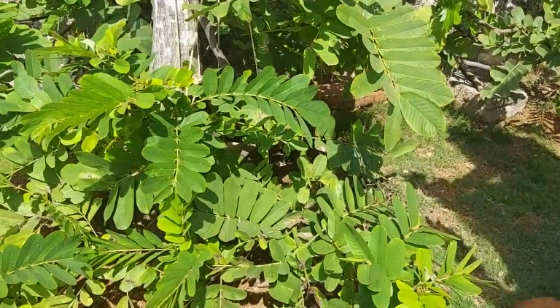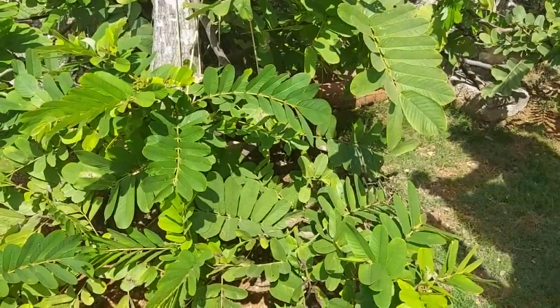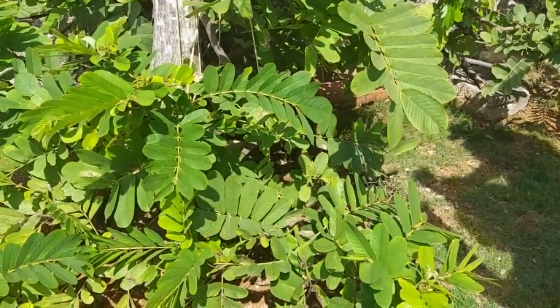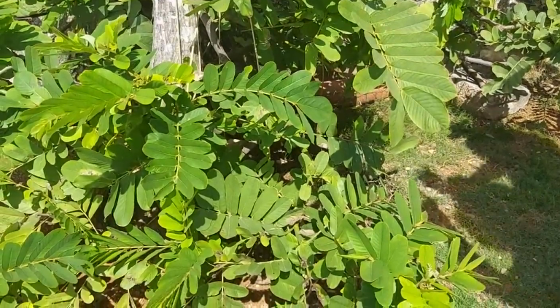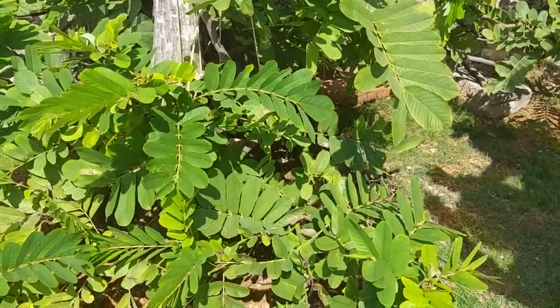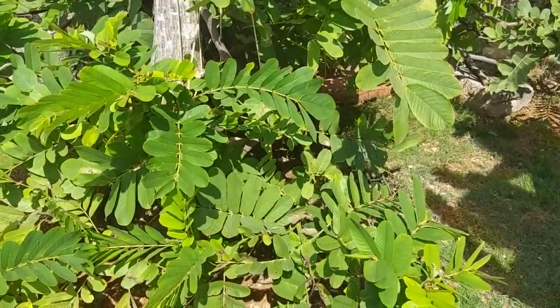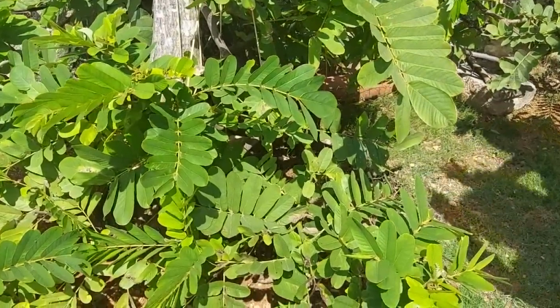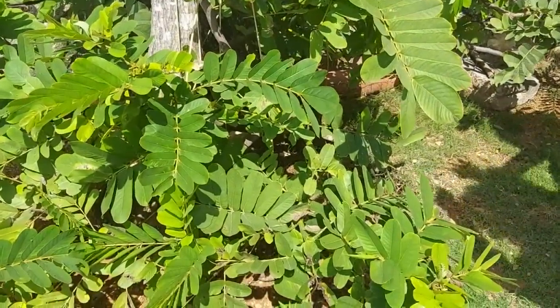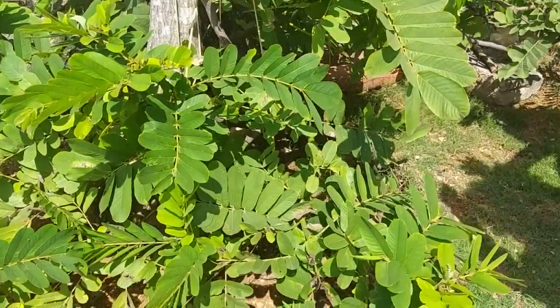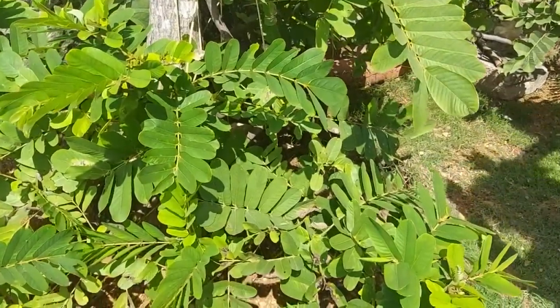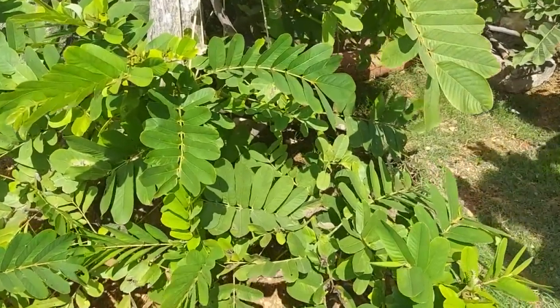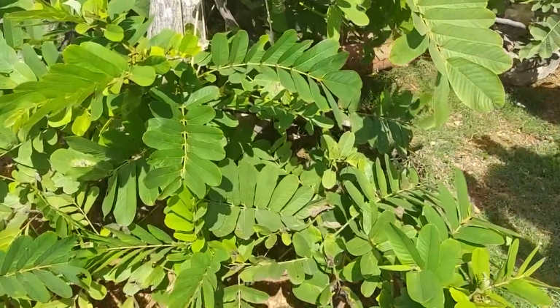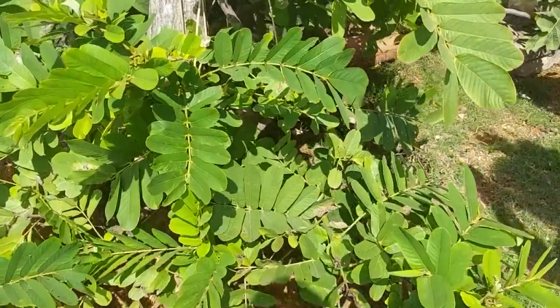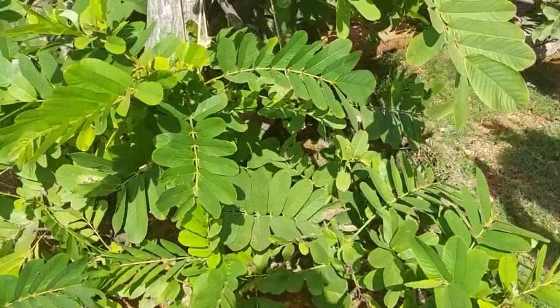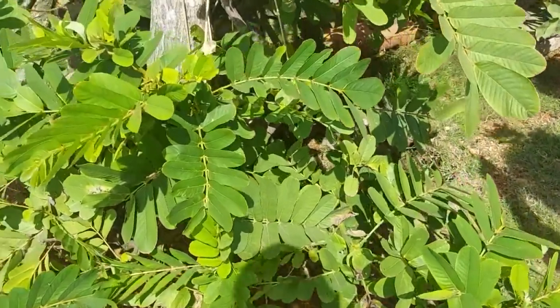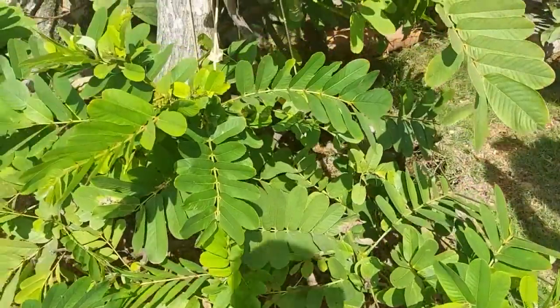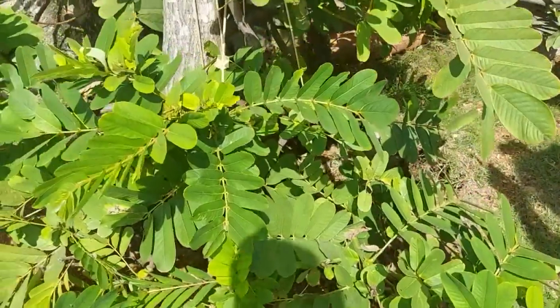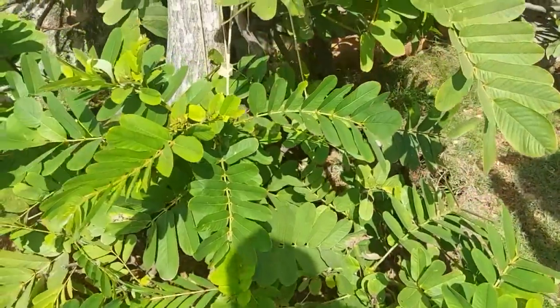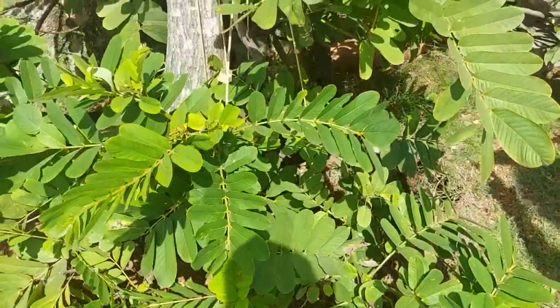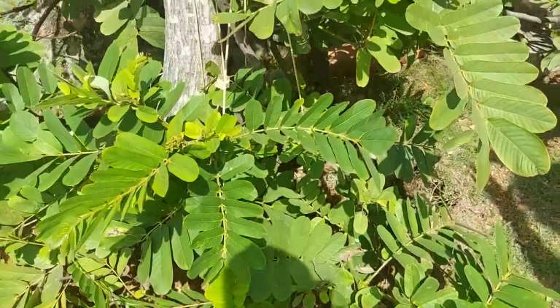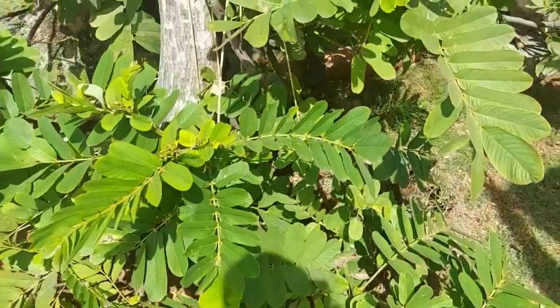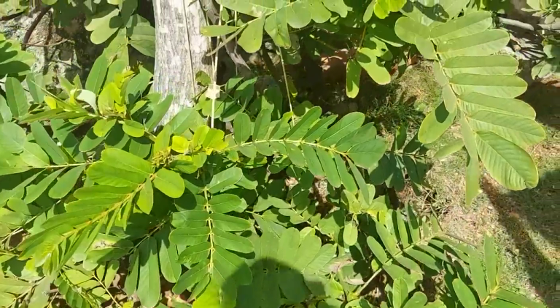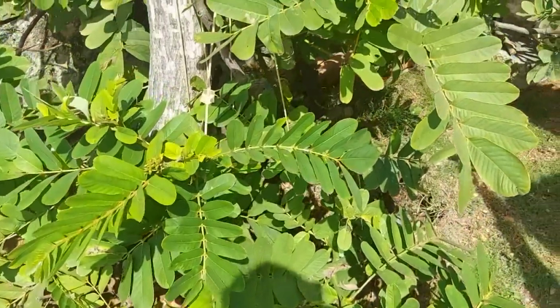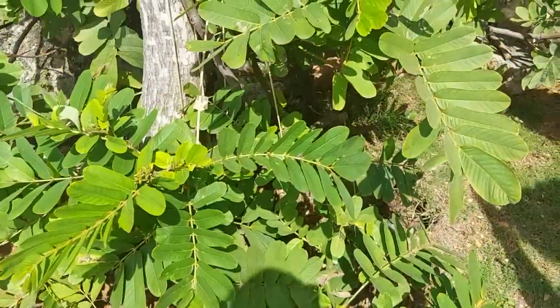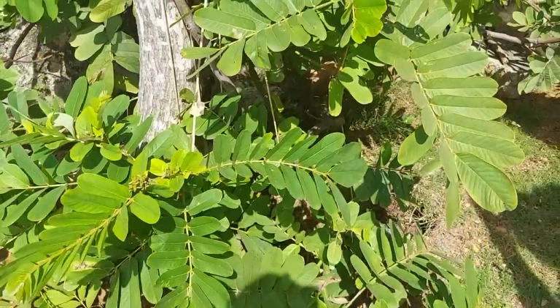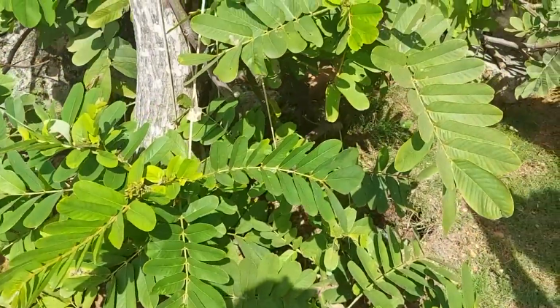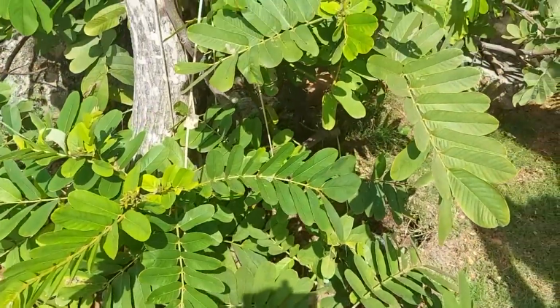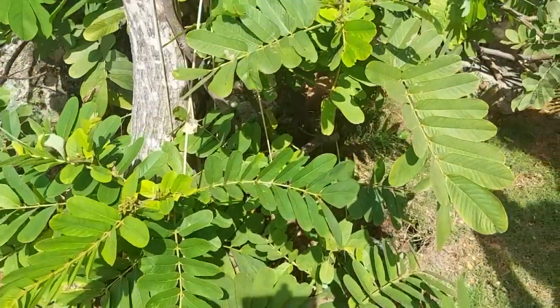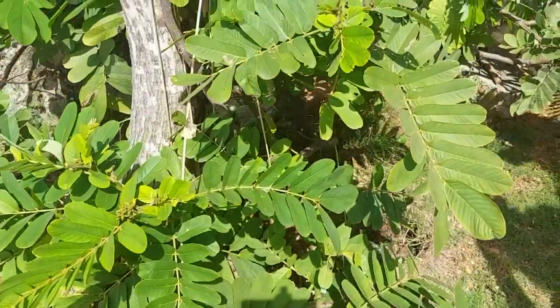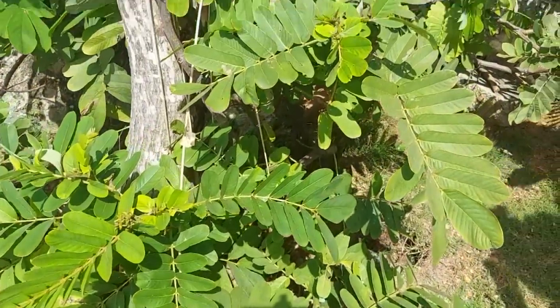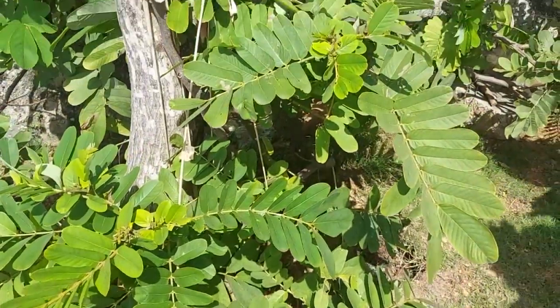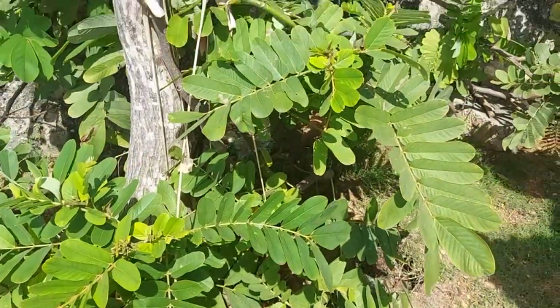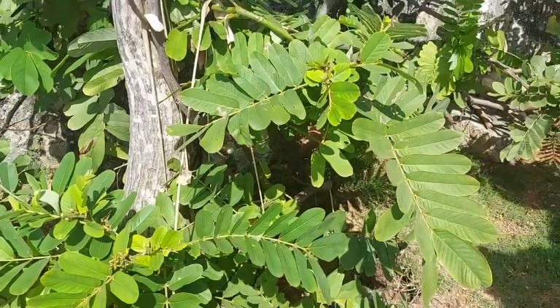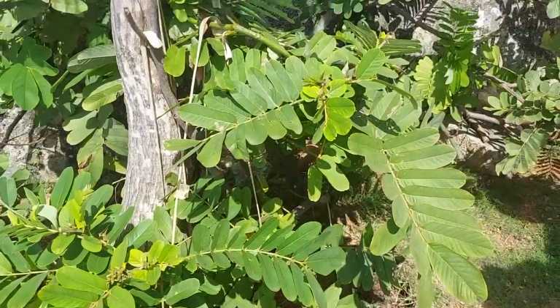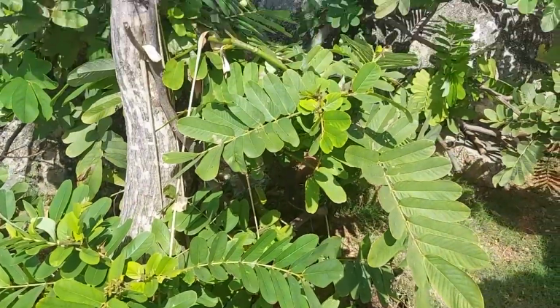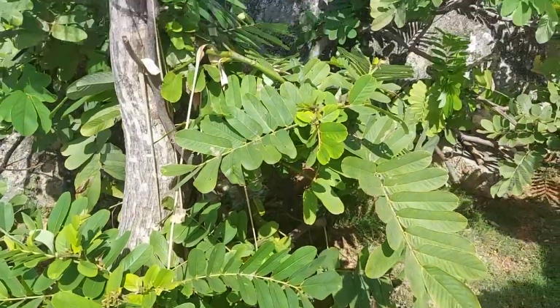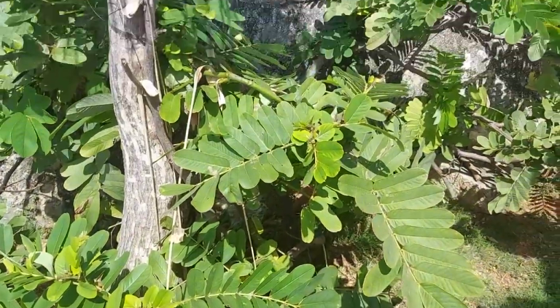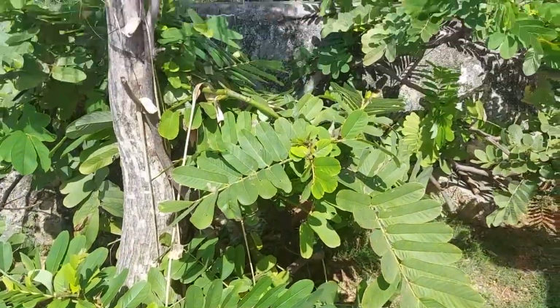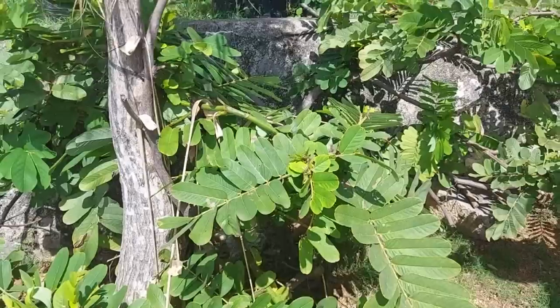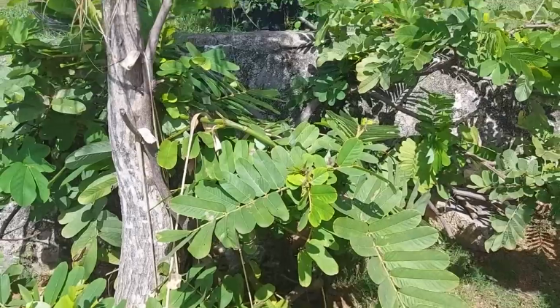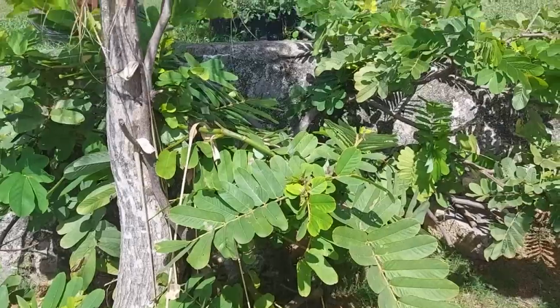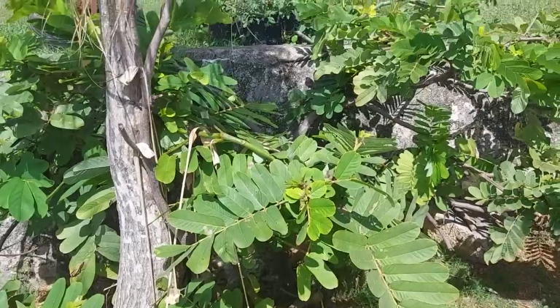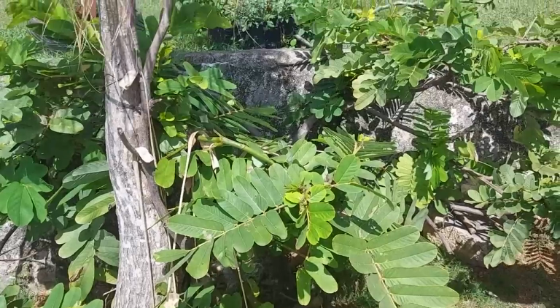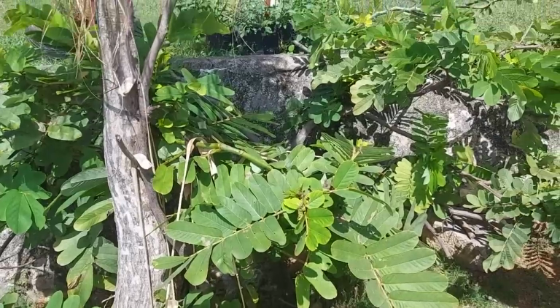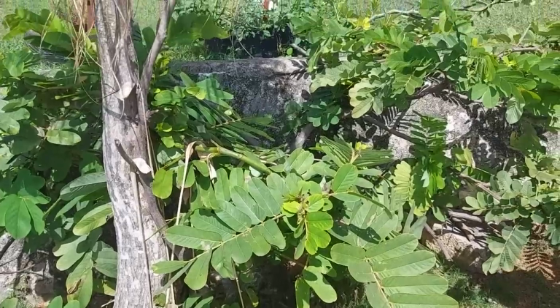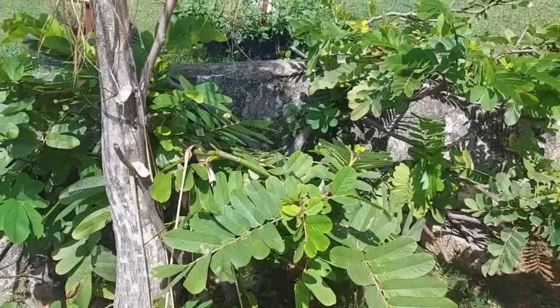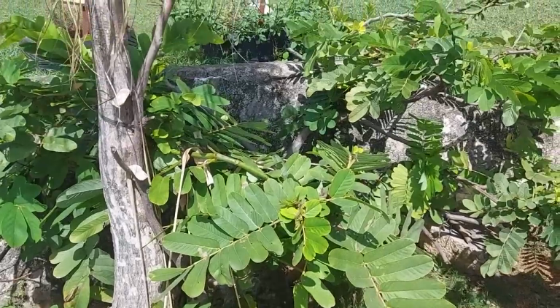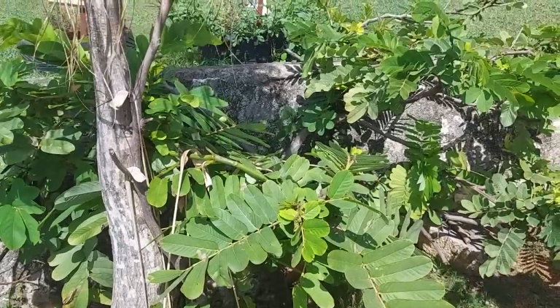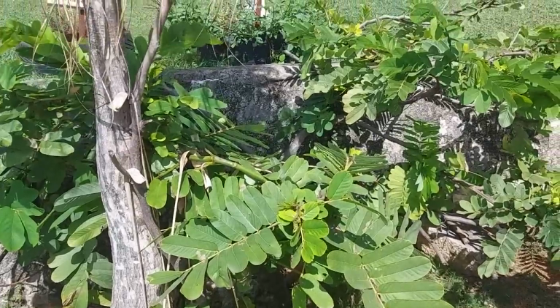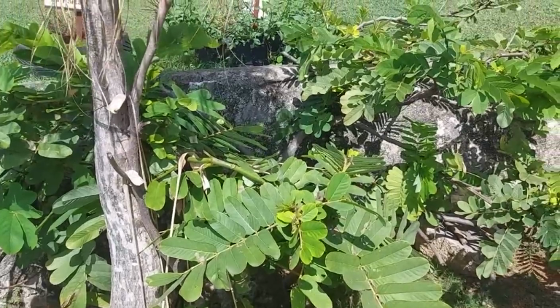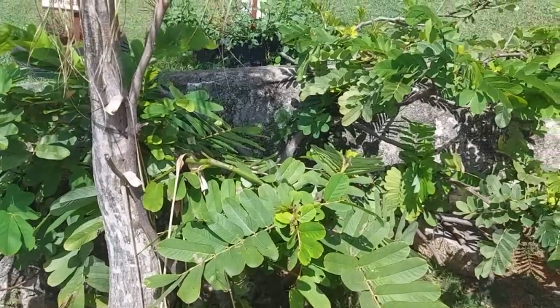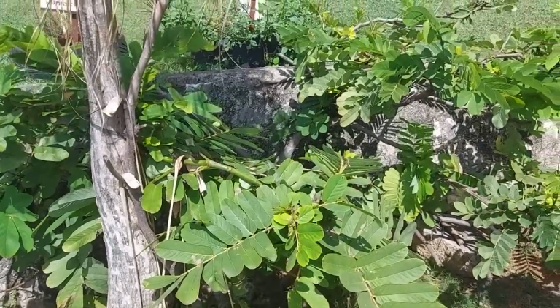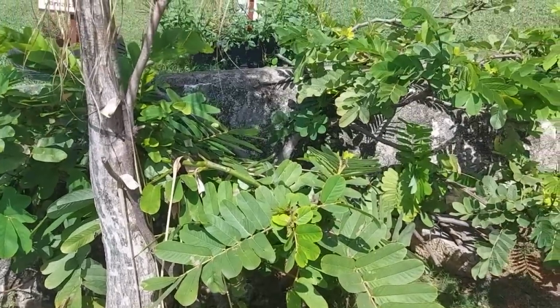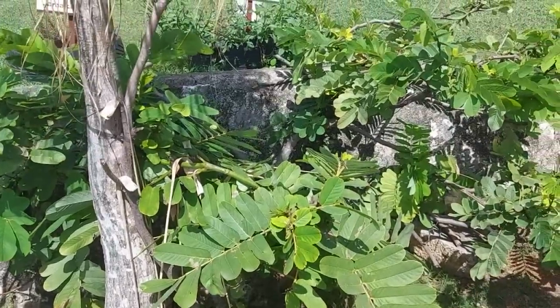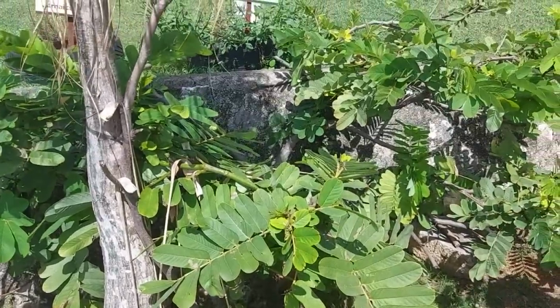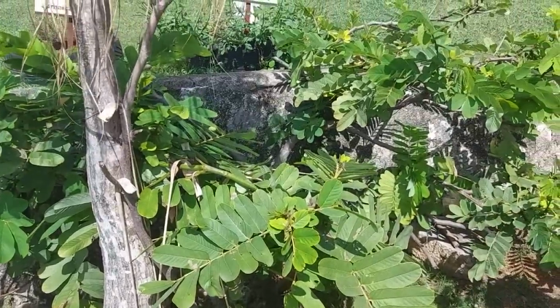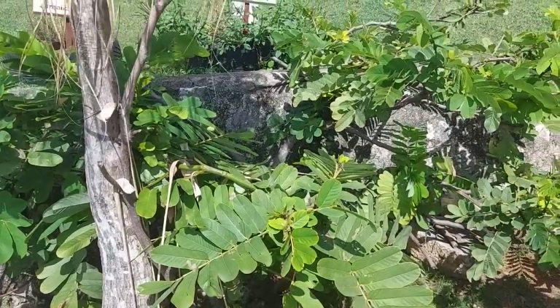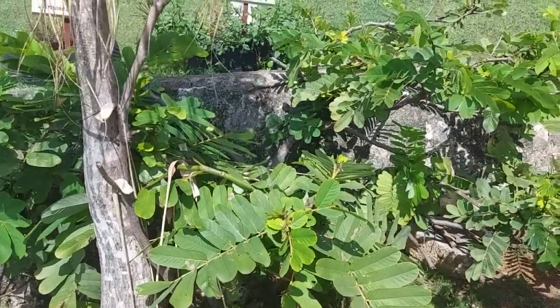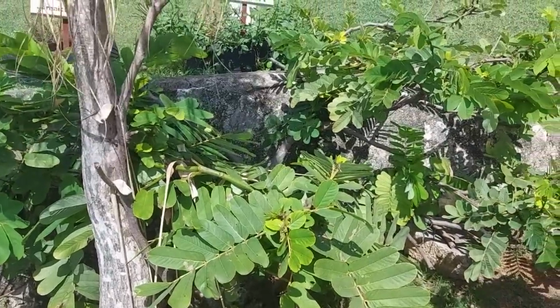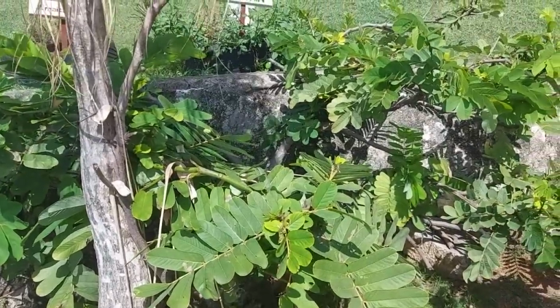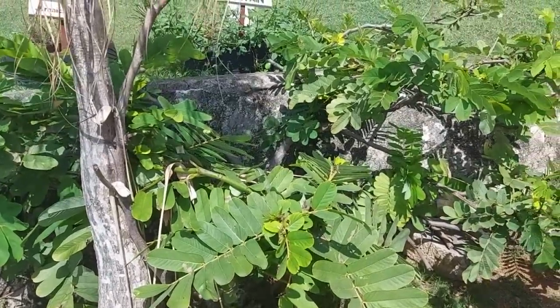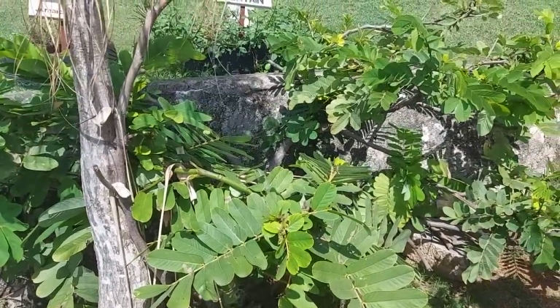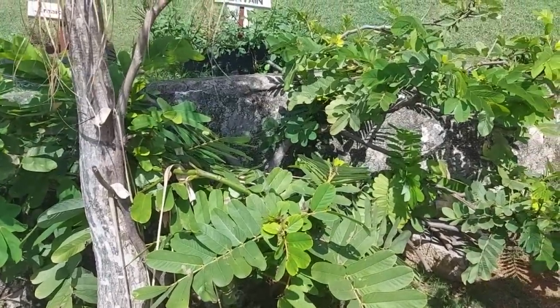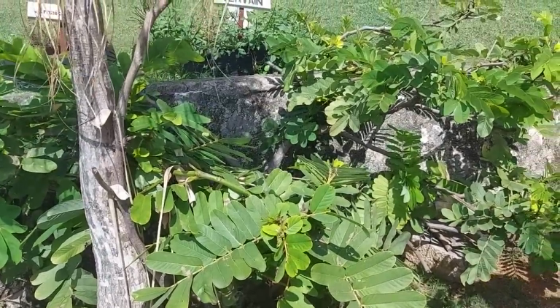Does it have a bloom at times? Oh yes, a very bright orange bloom — not at this moment, but it does.